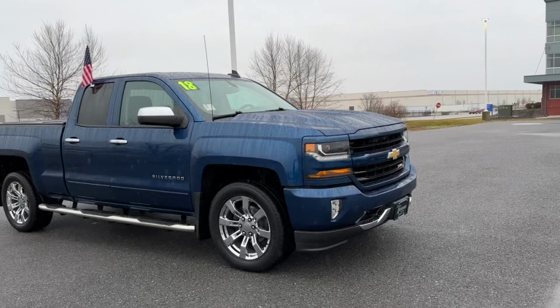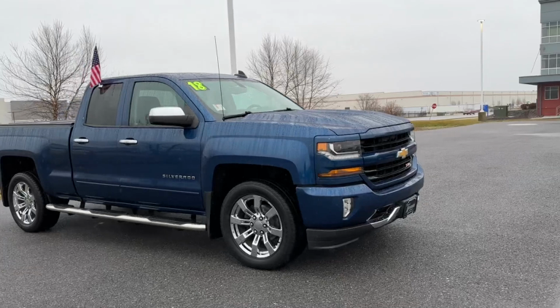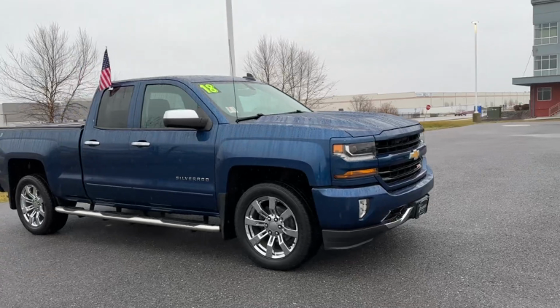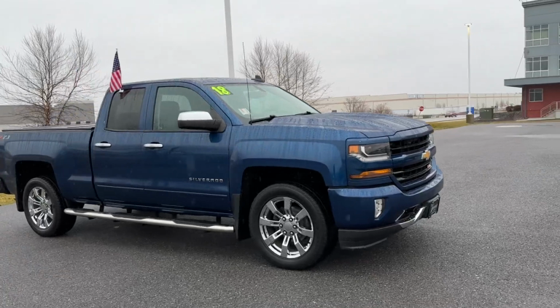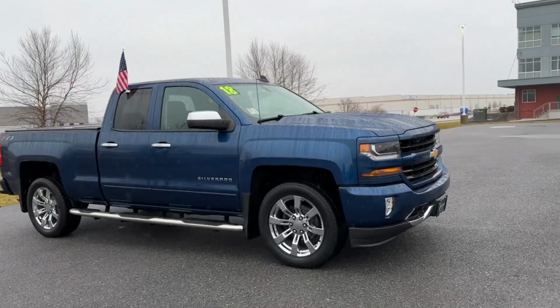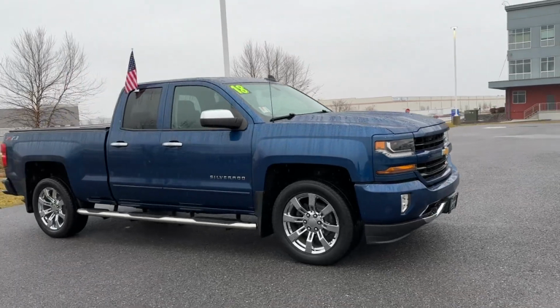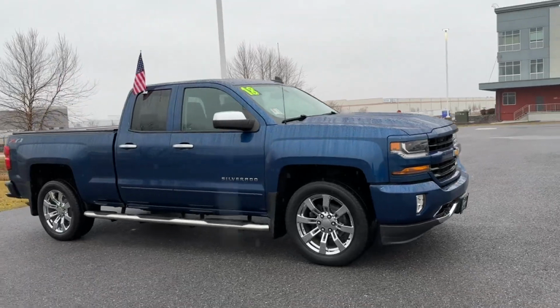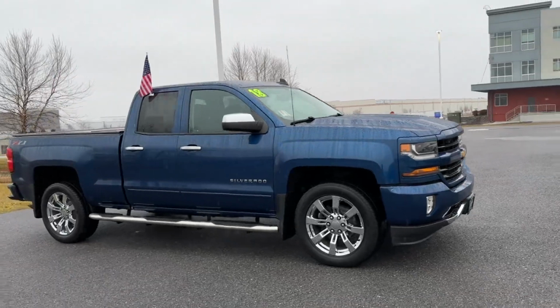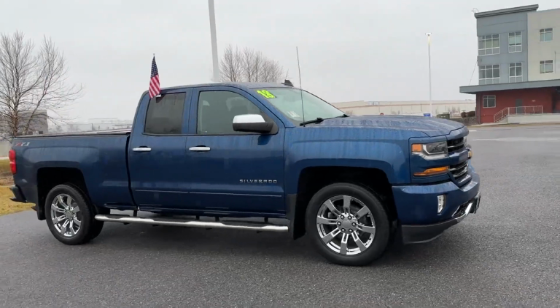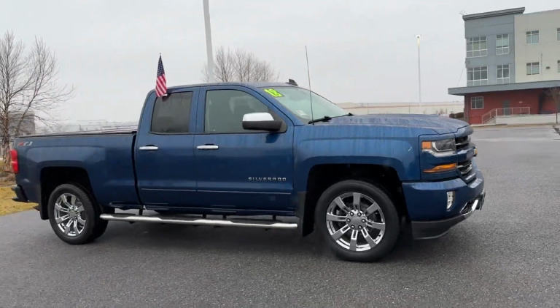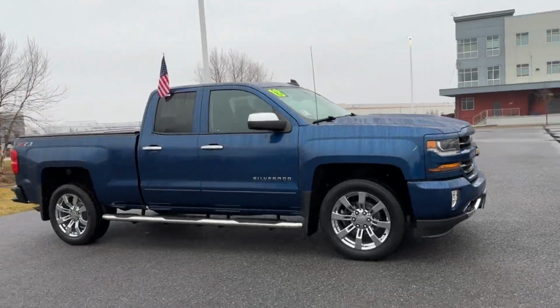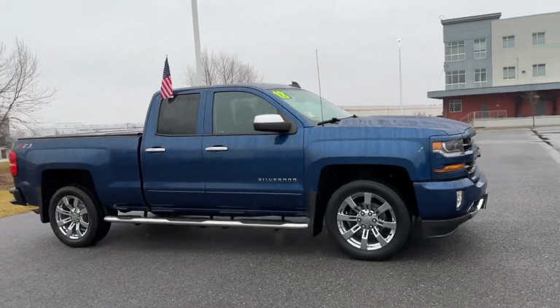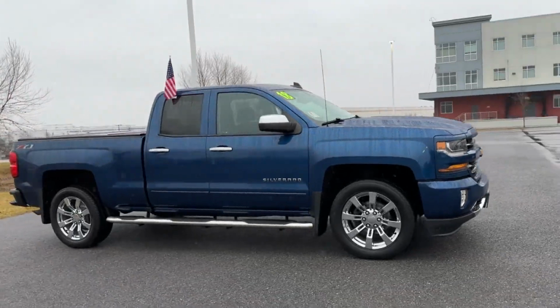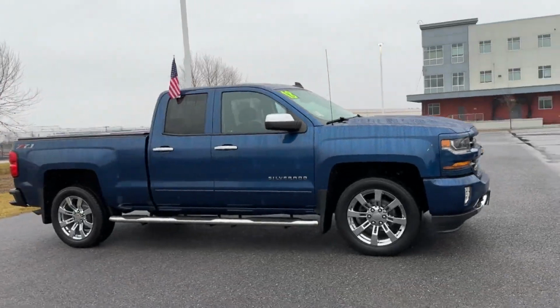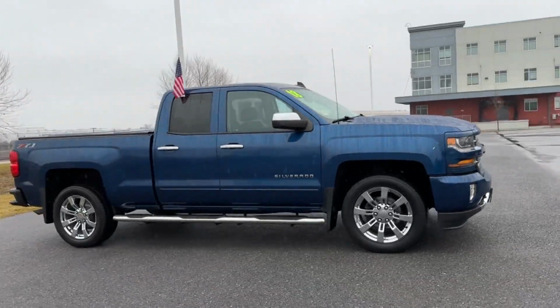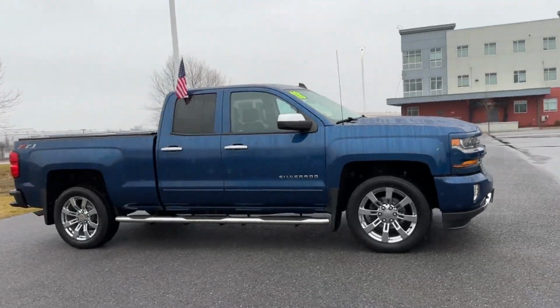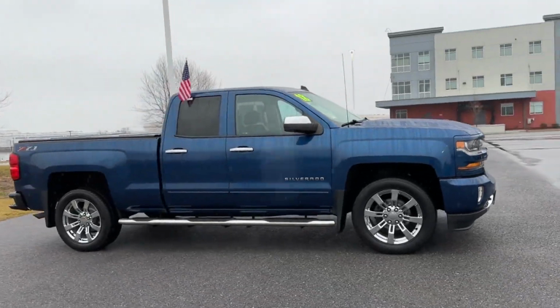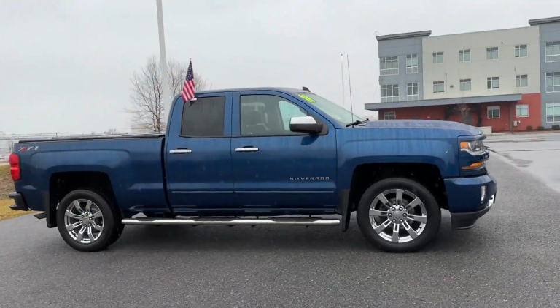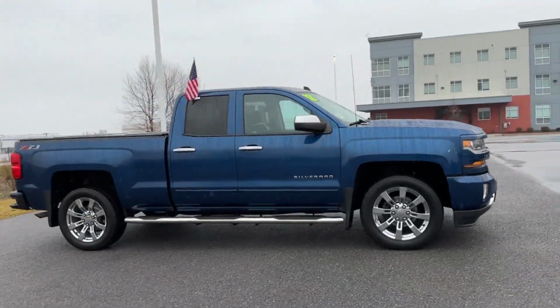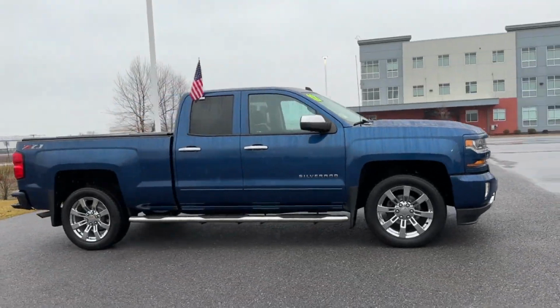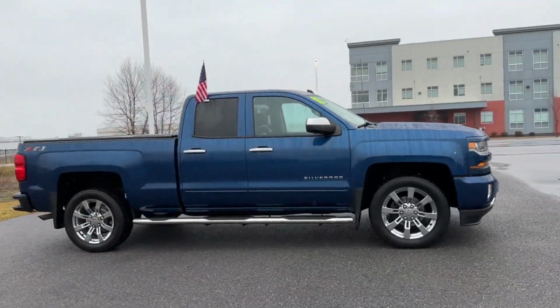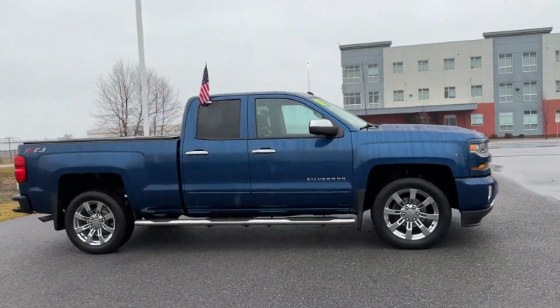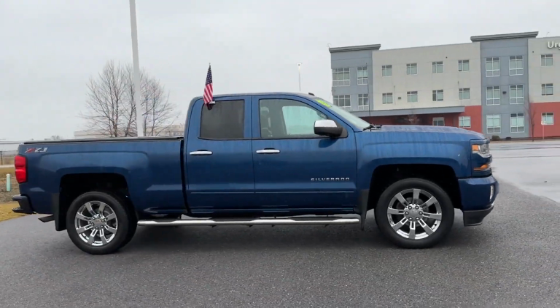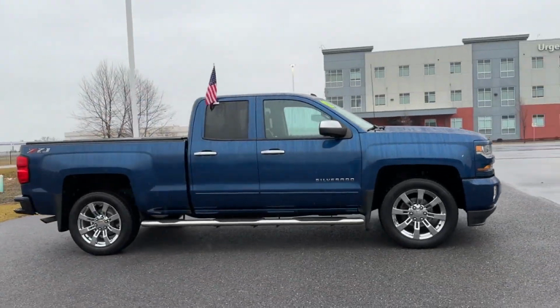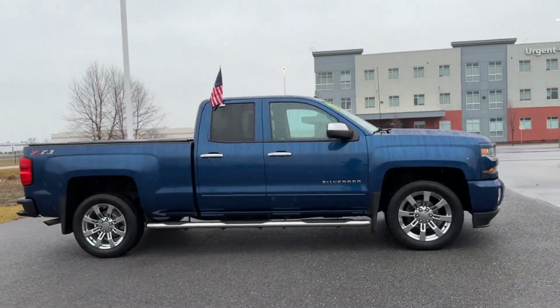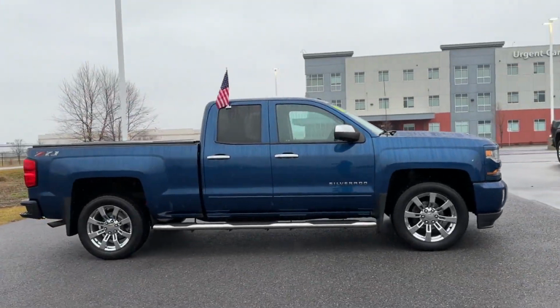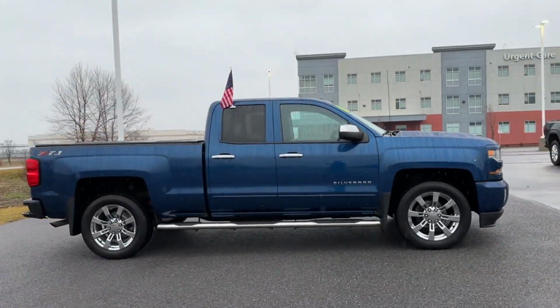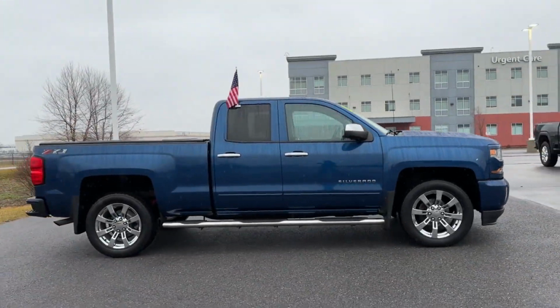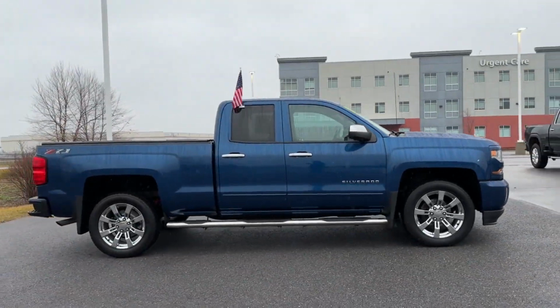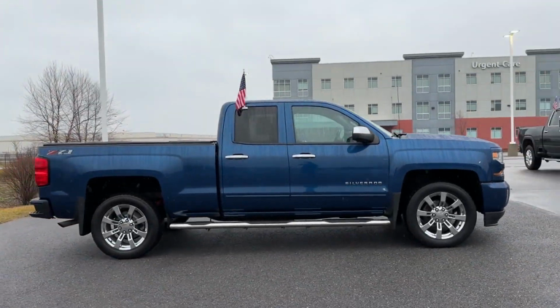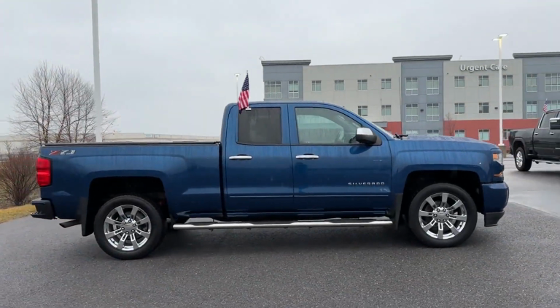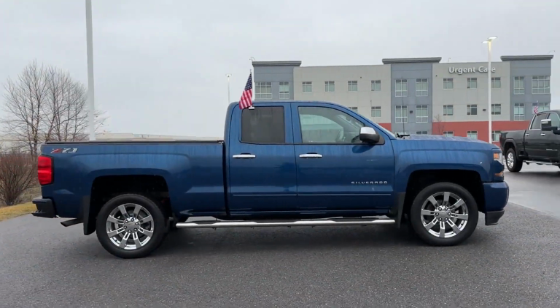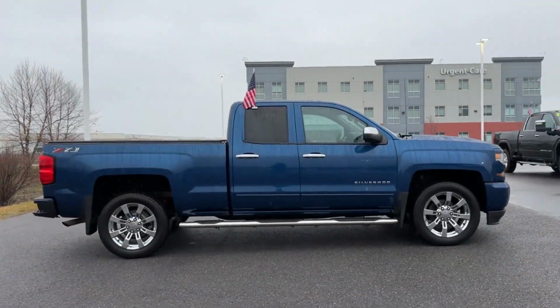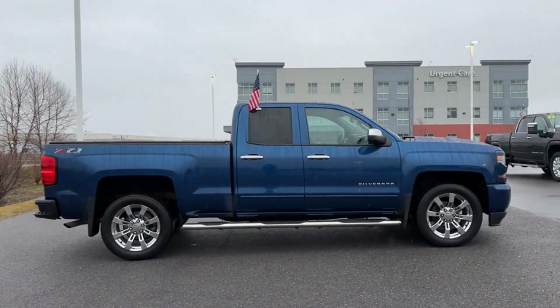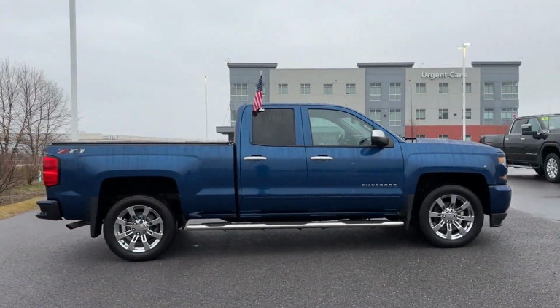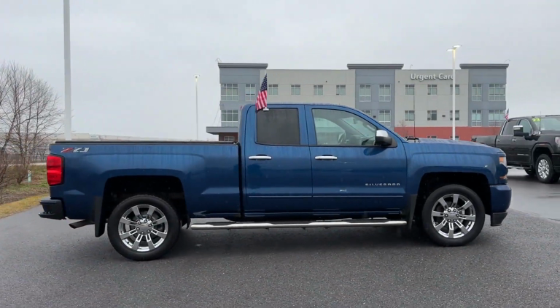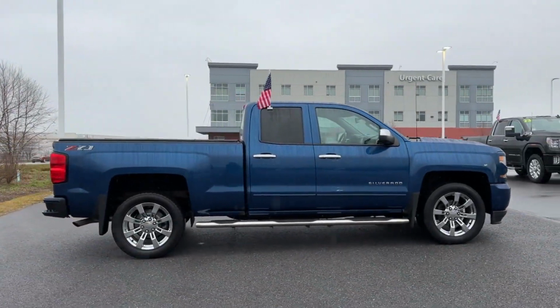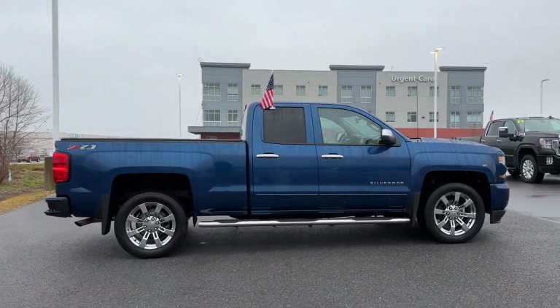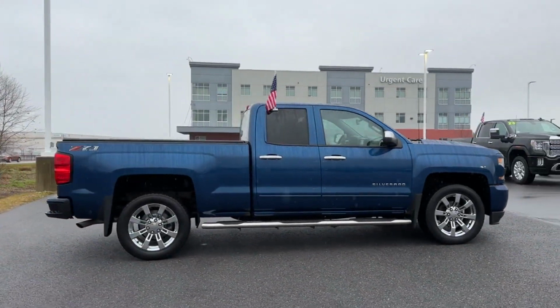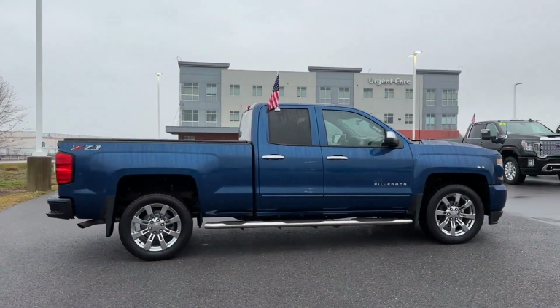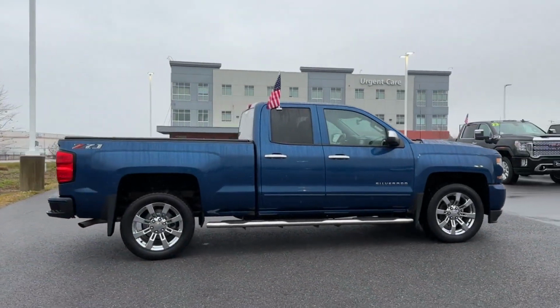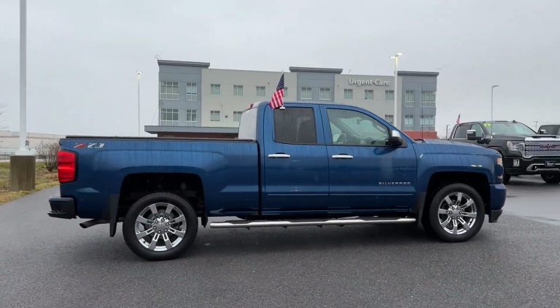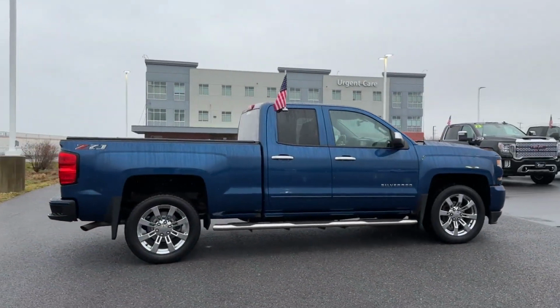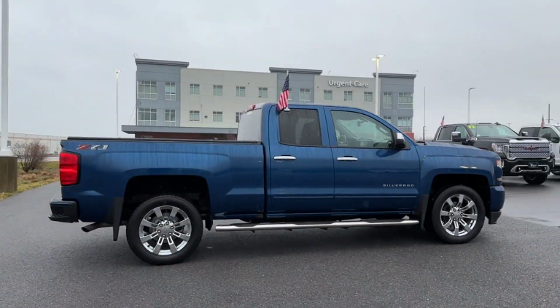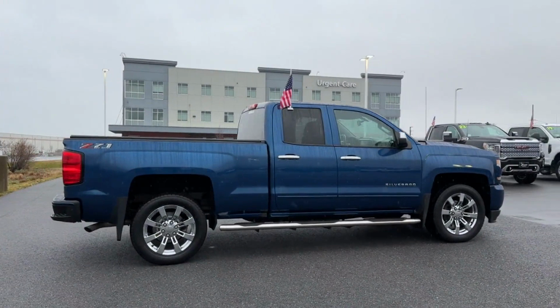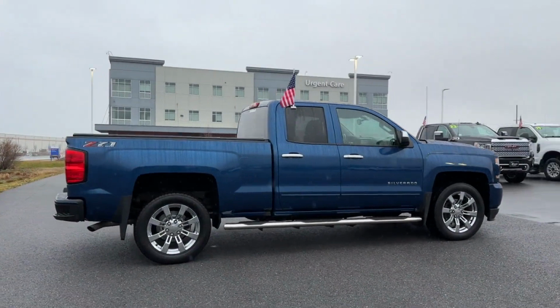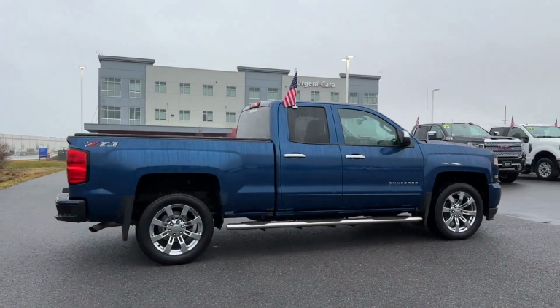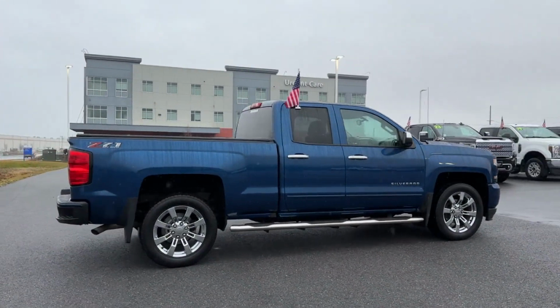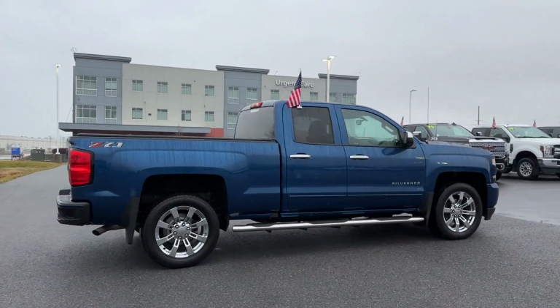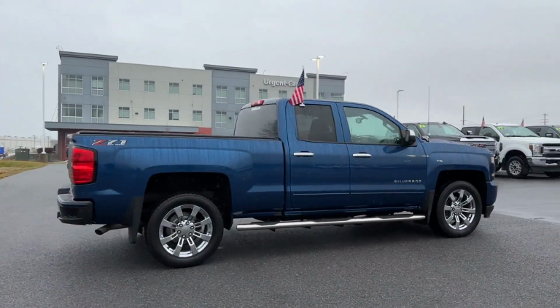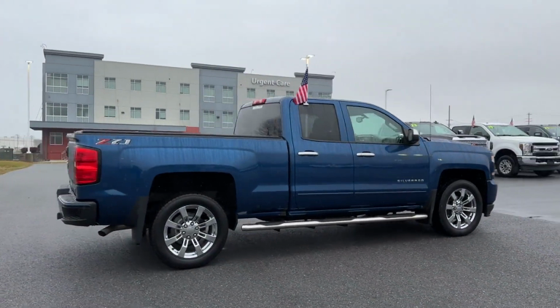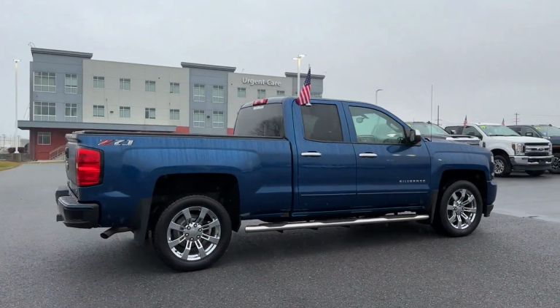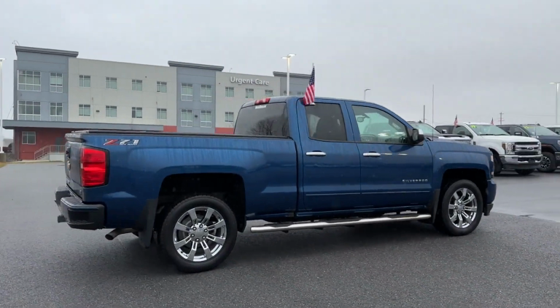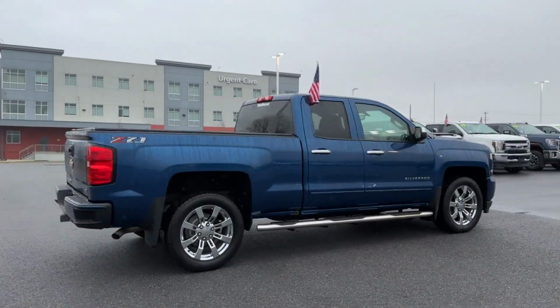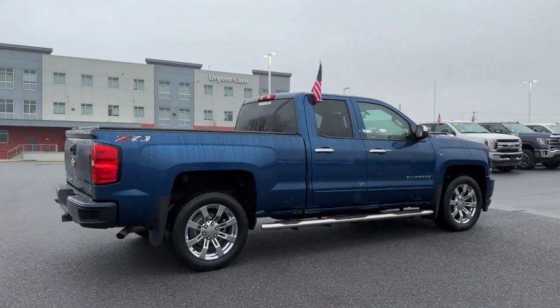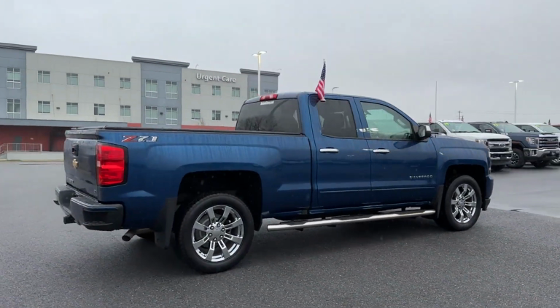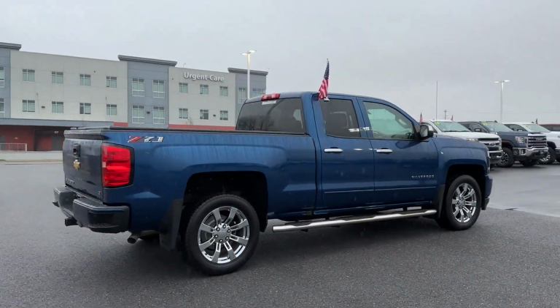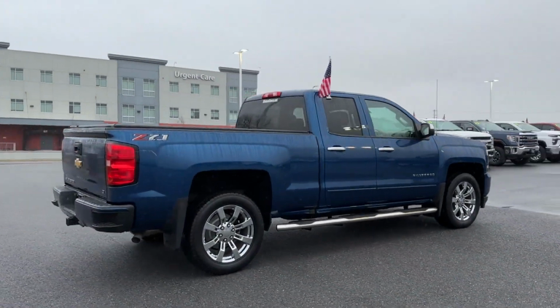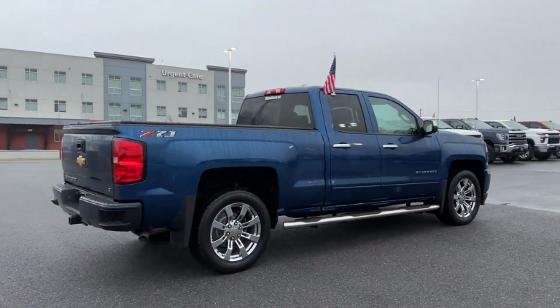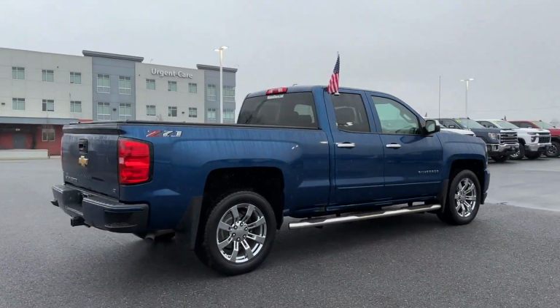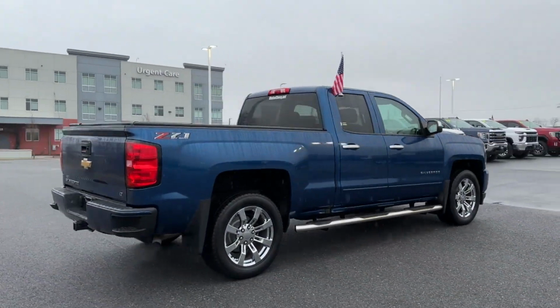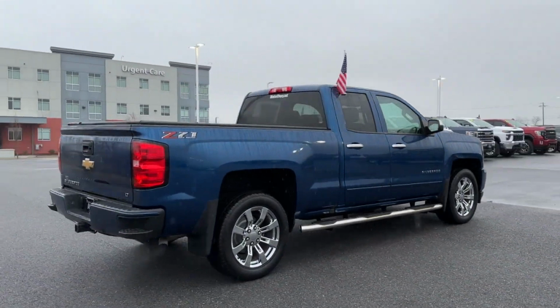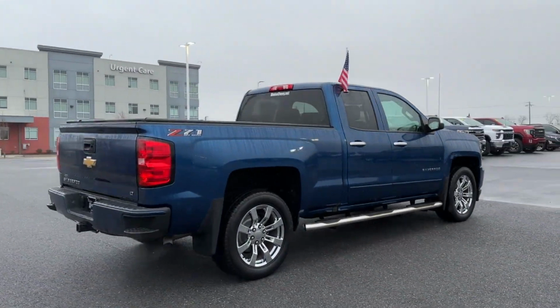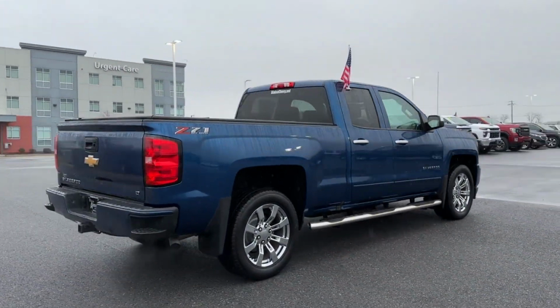2018 Chevrolet Silverado 1500 with less than 54,000 miles on the odometer.